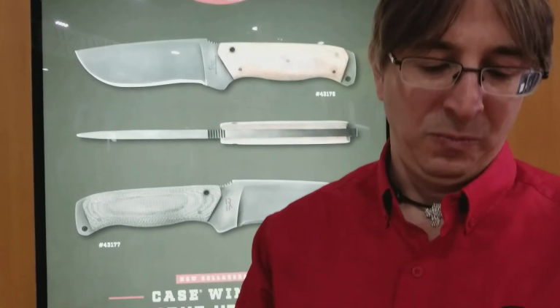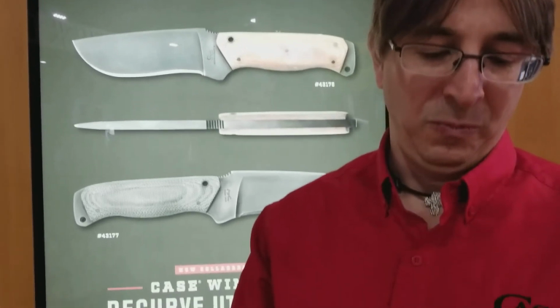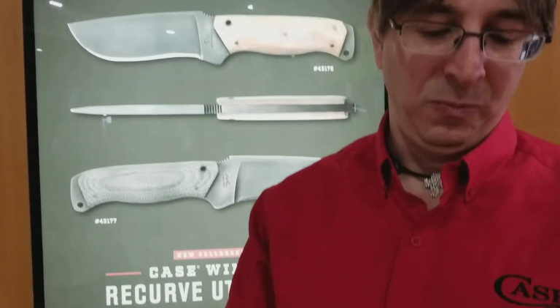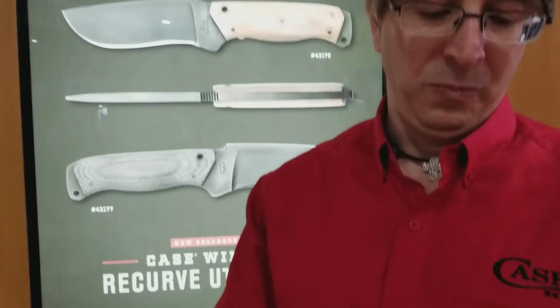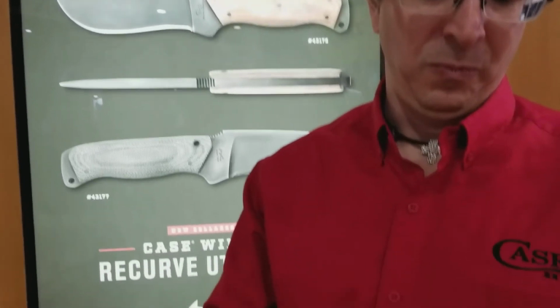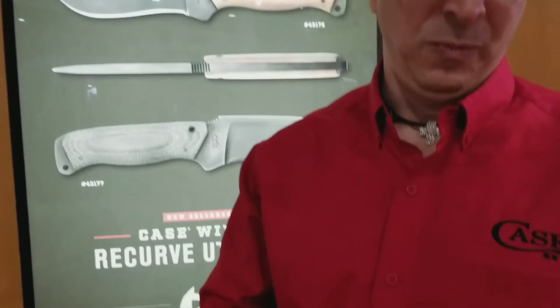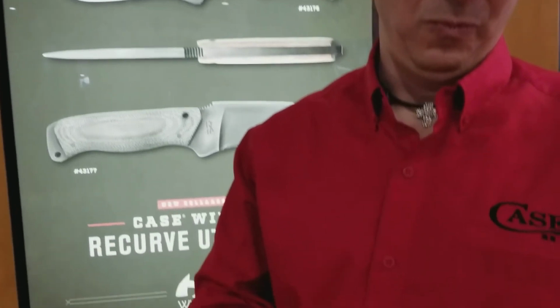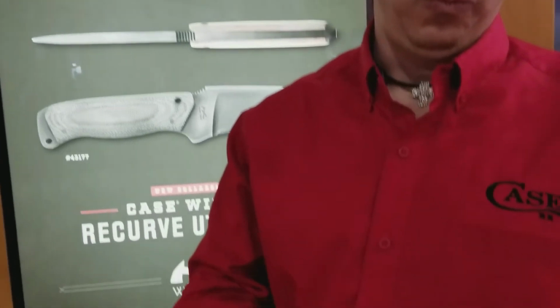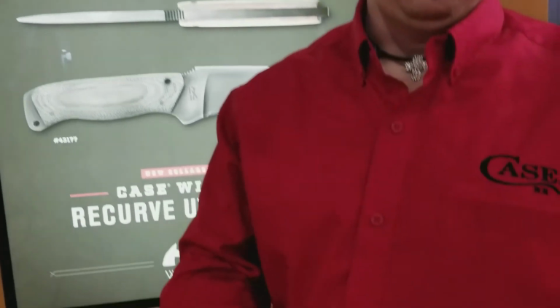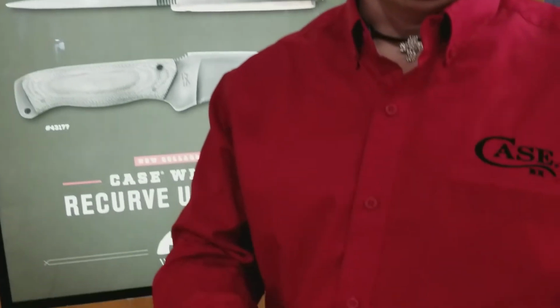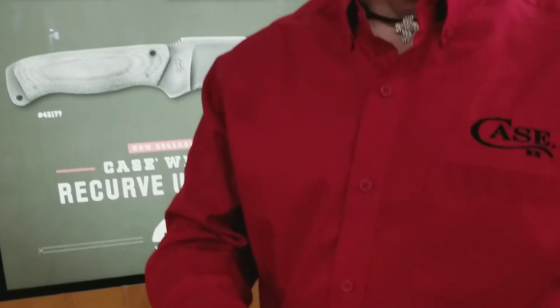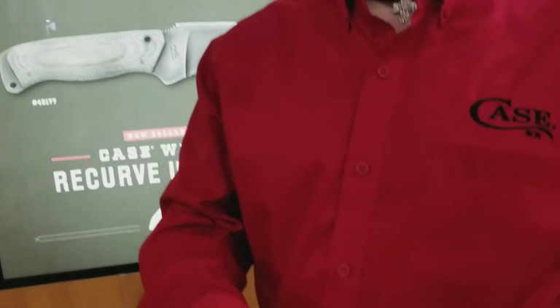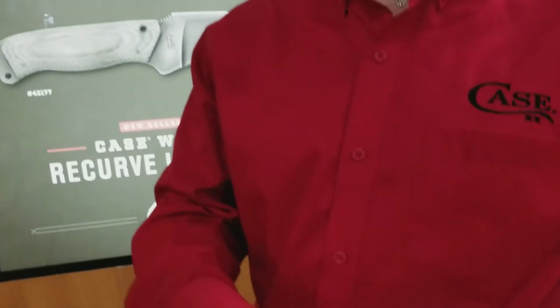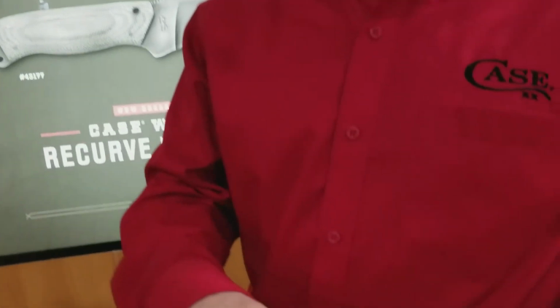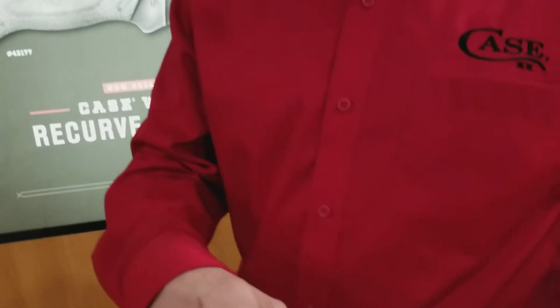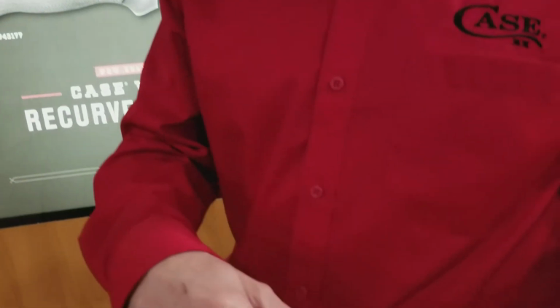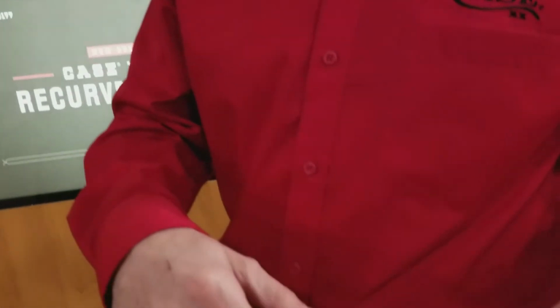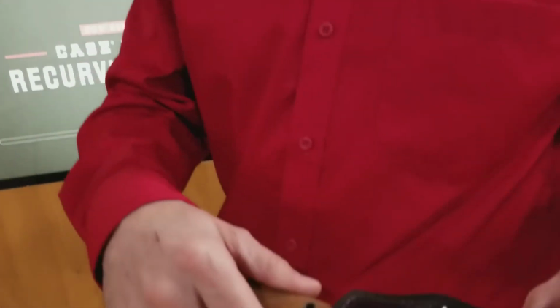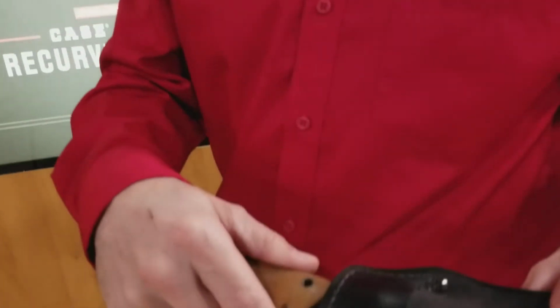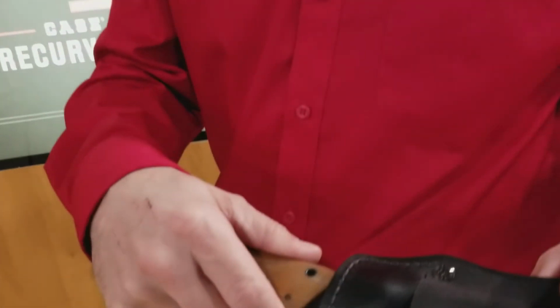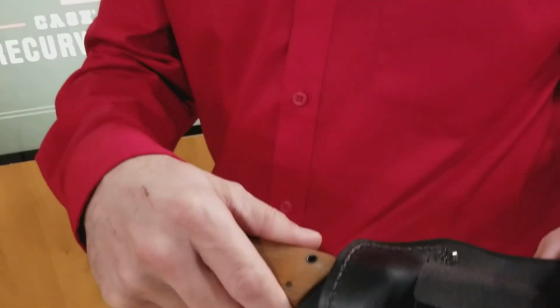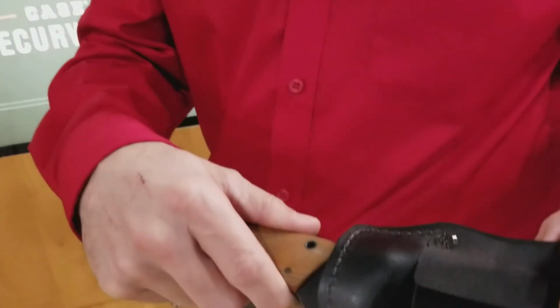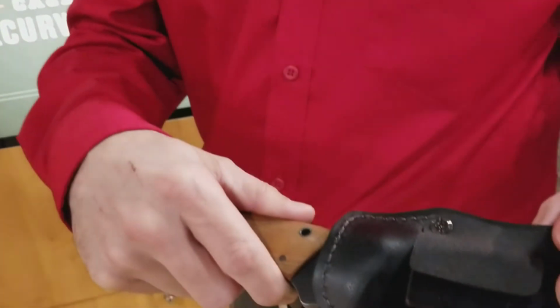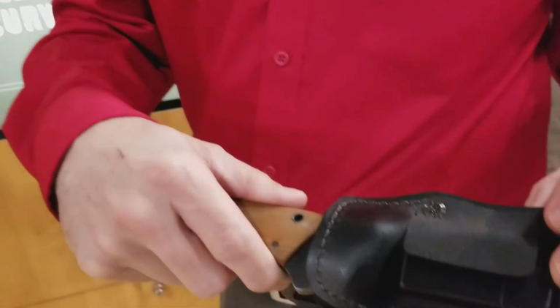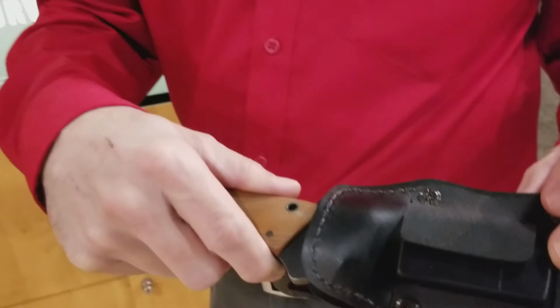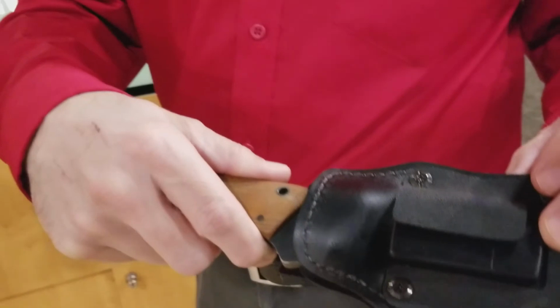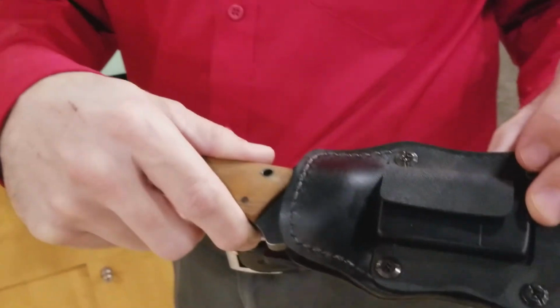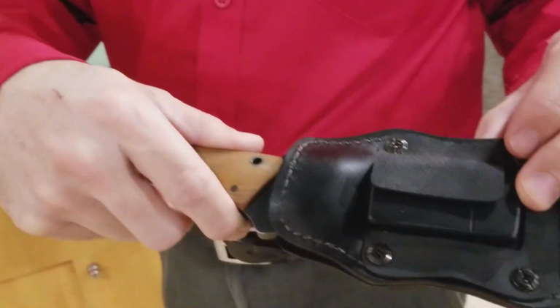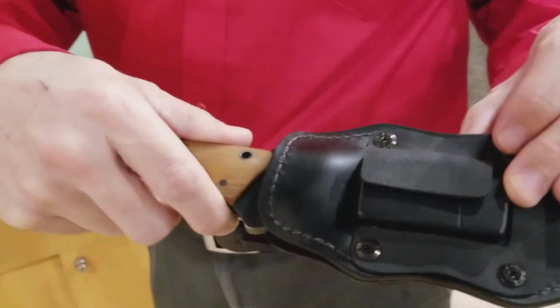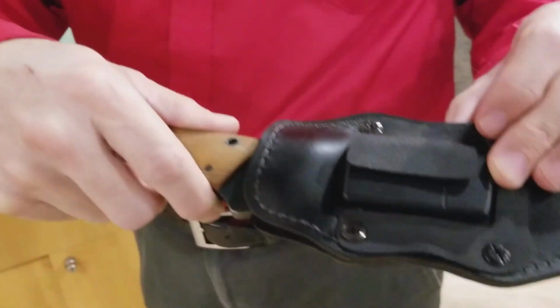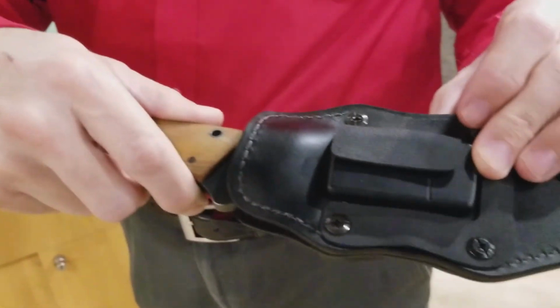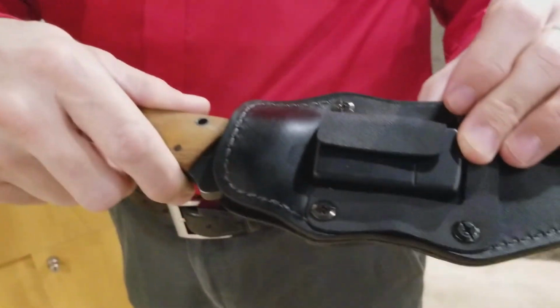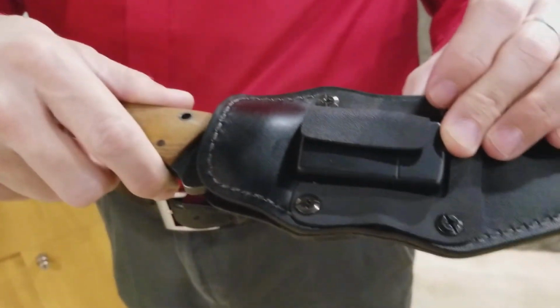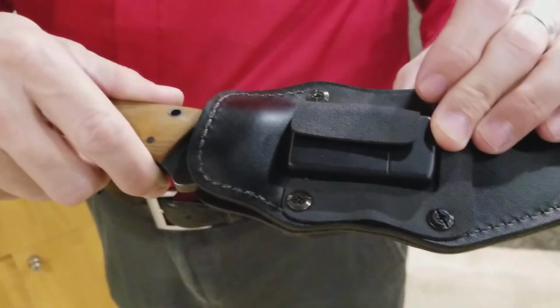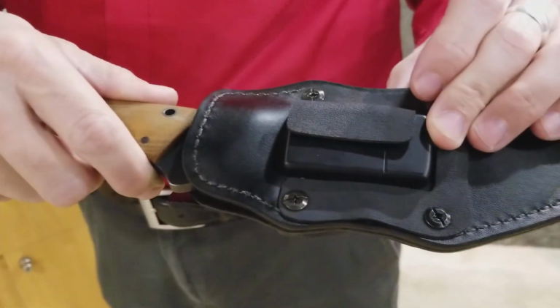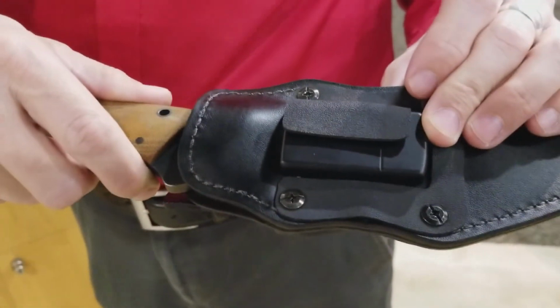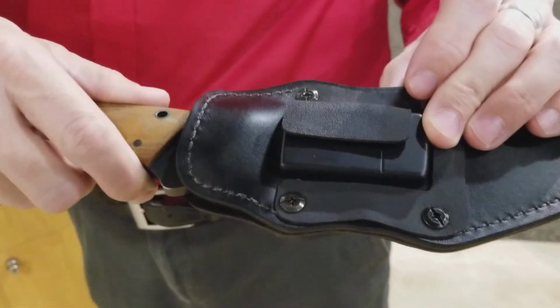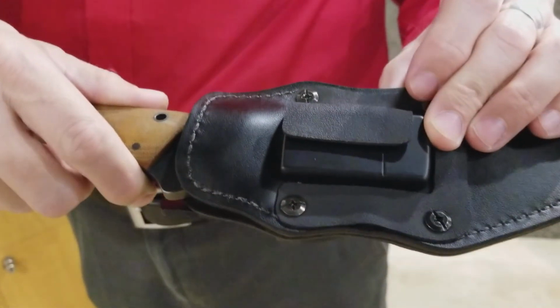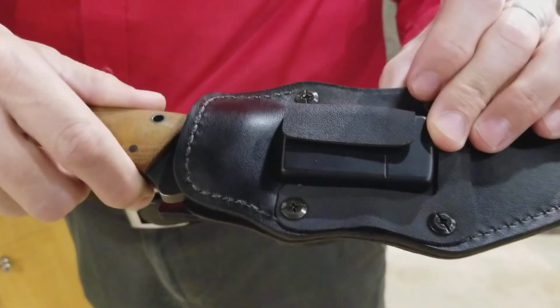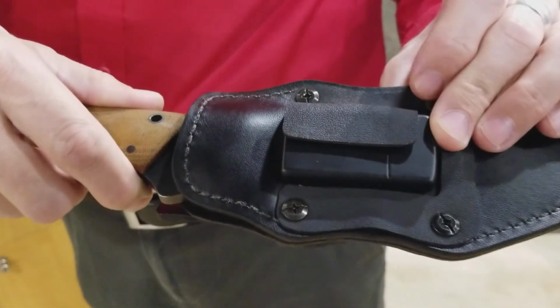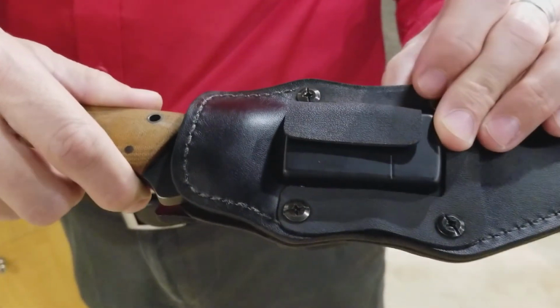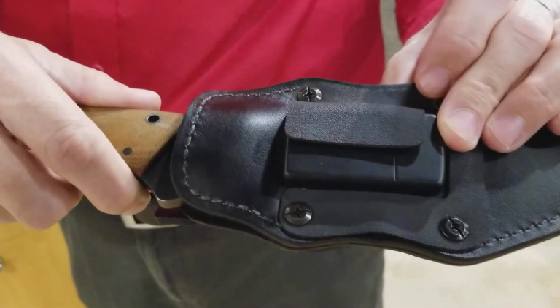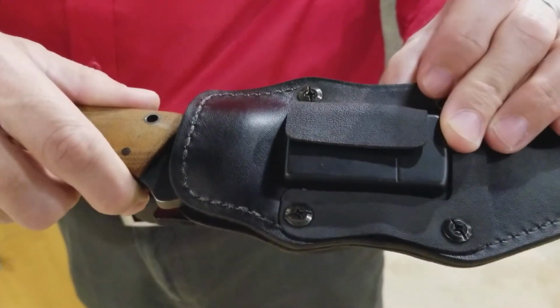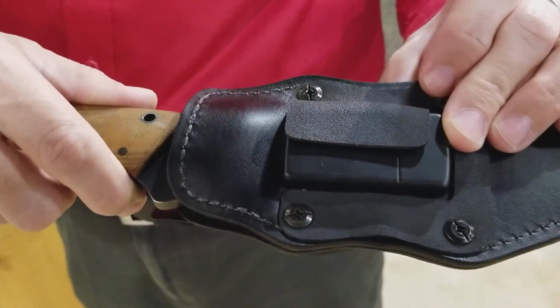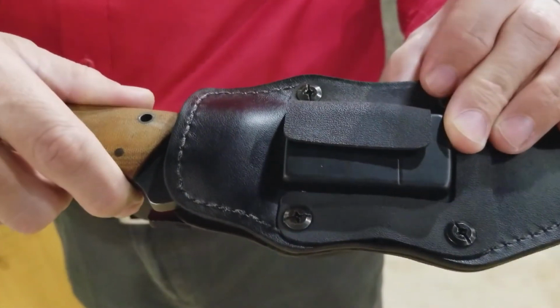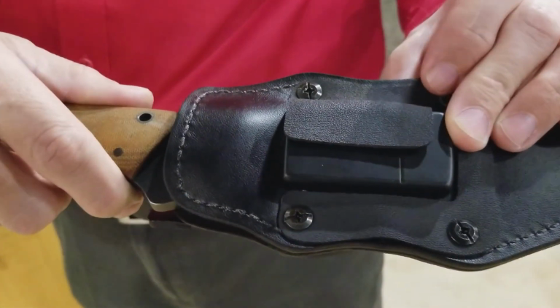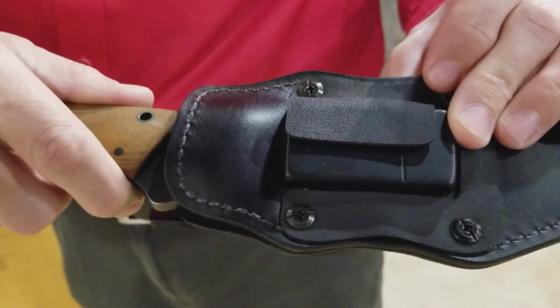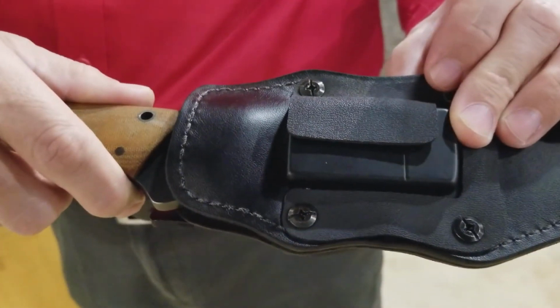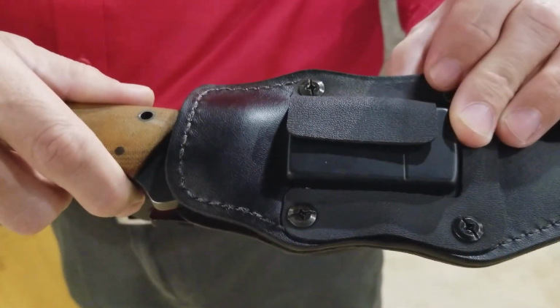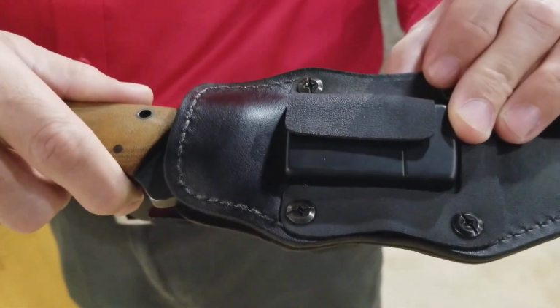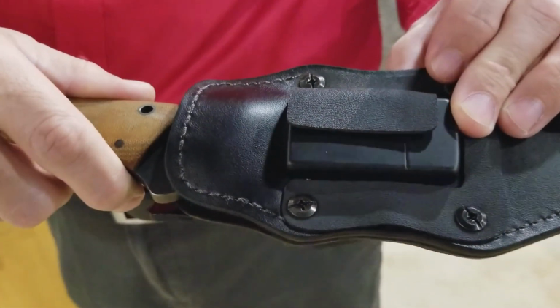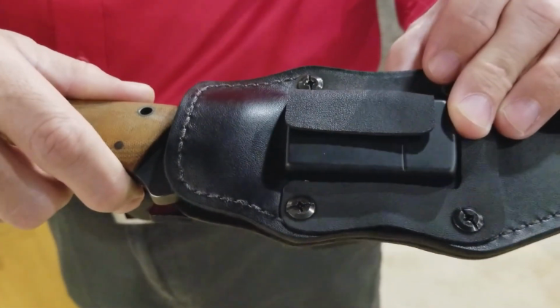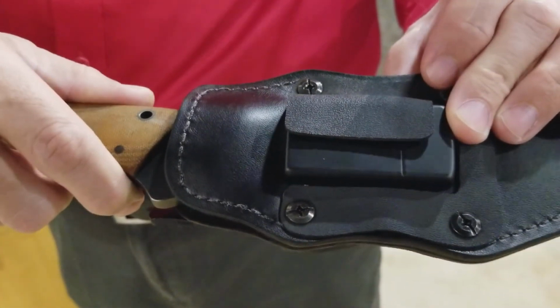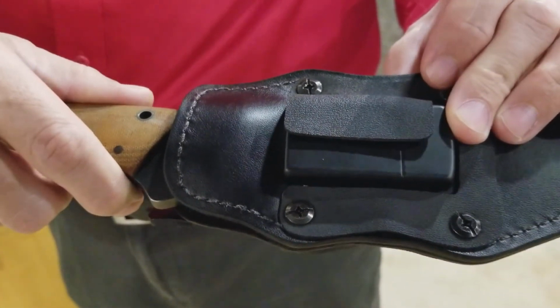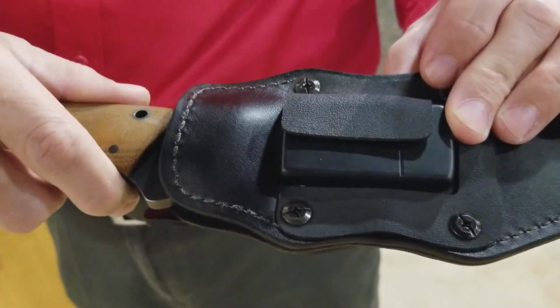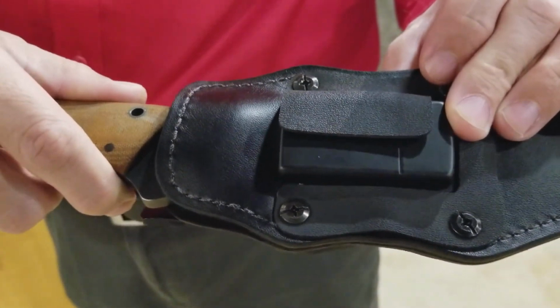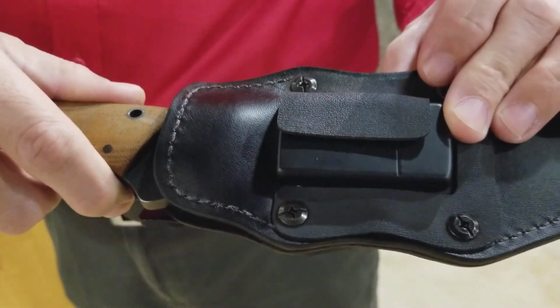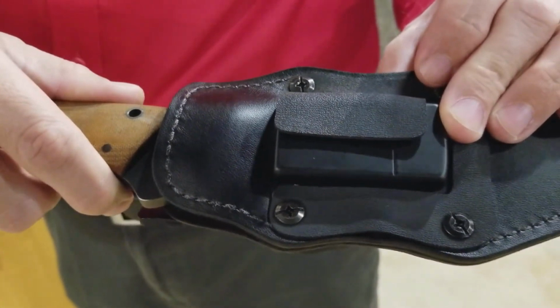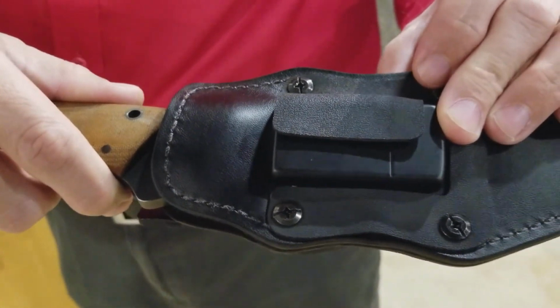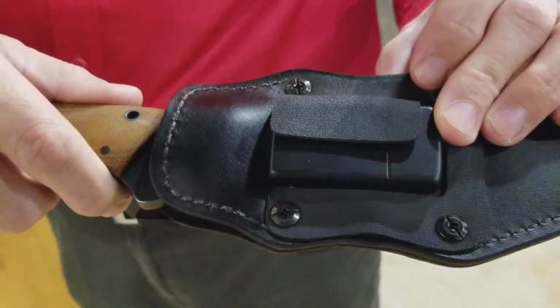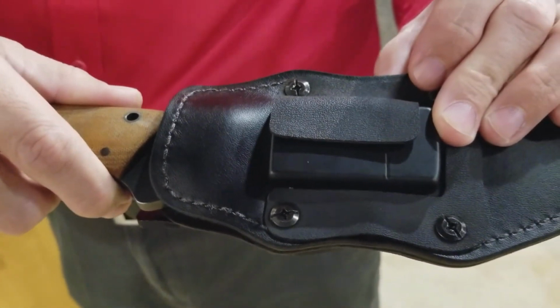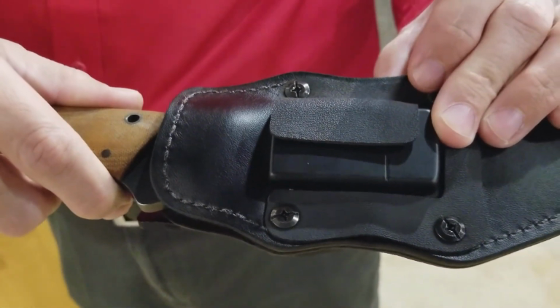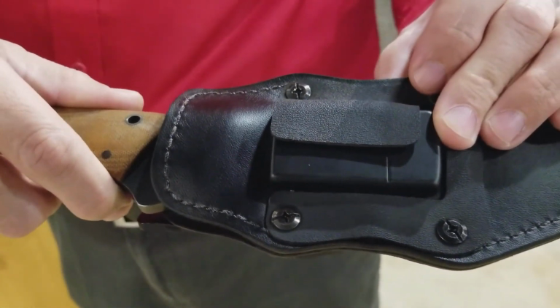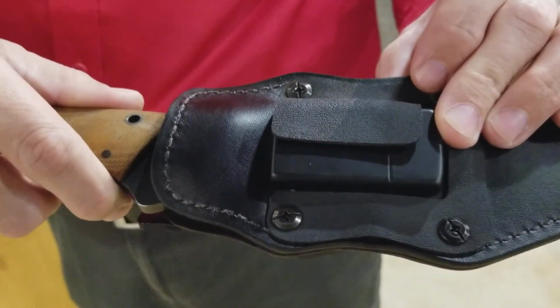We've also included a Zippo lighter that fits into the sheath design, so that you always have a way to make a fire.